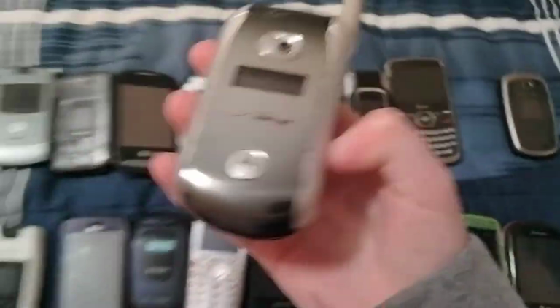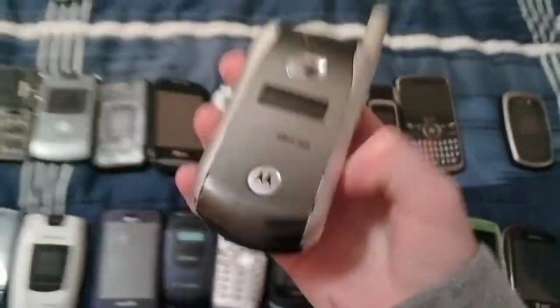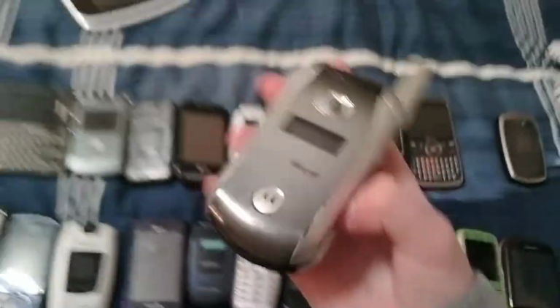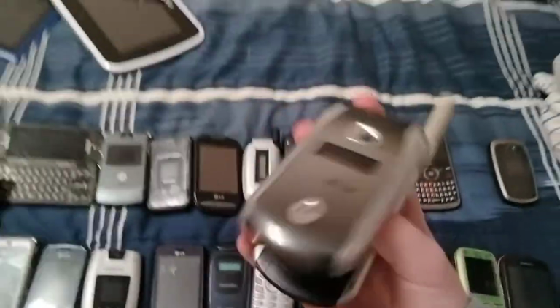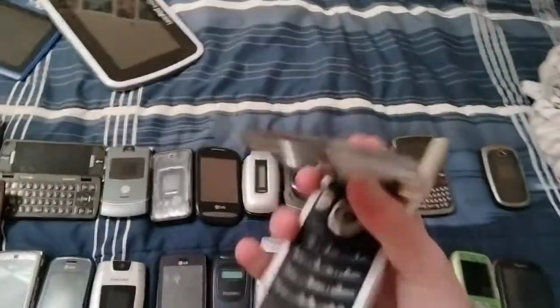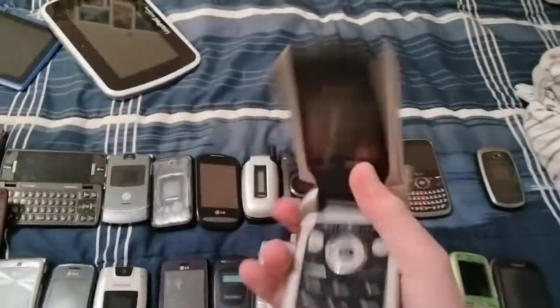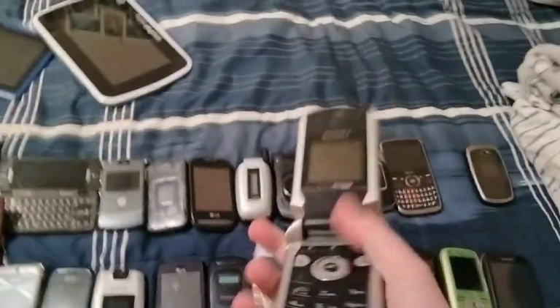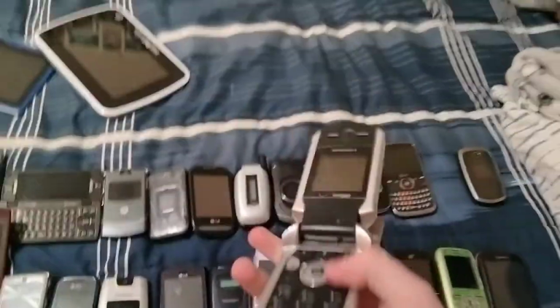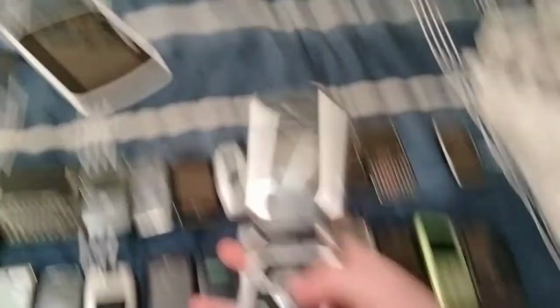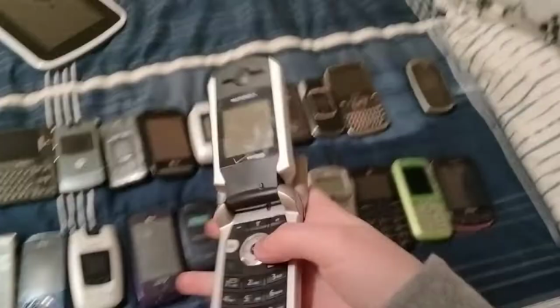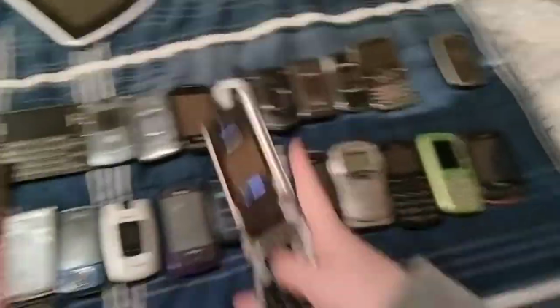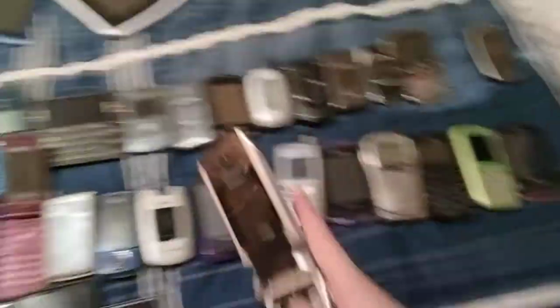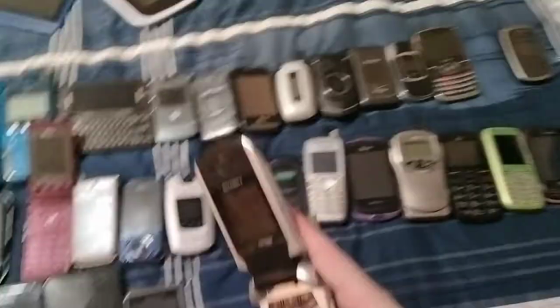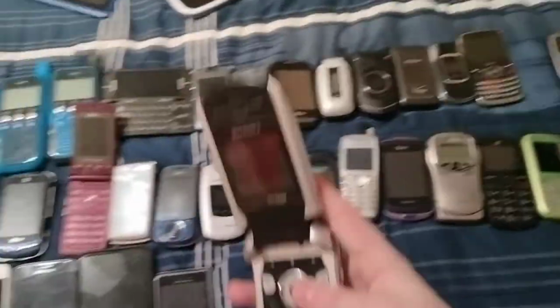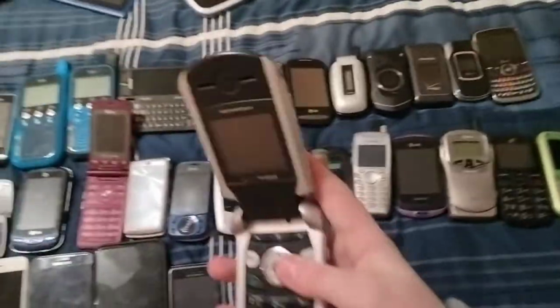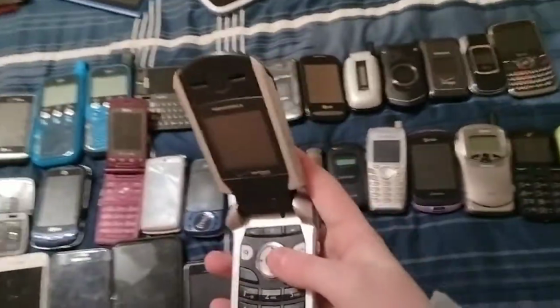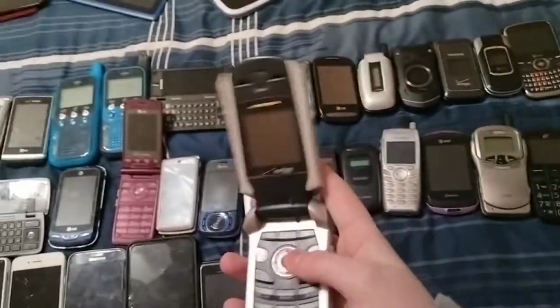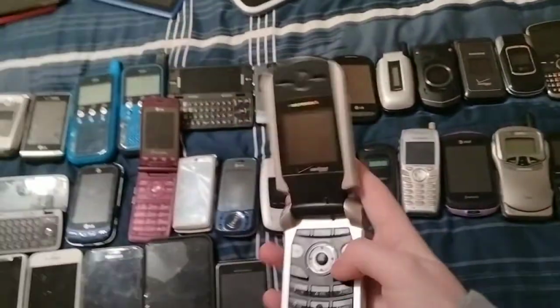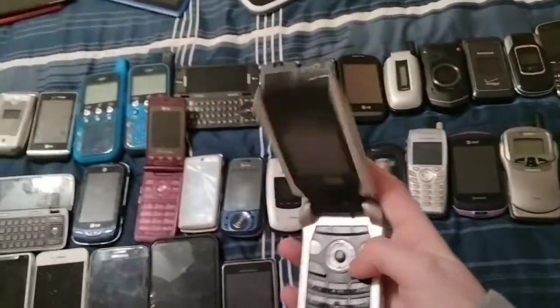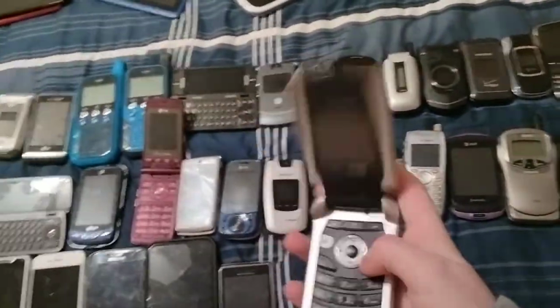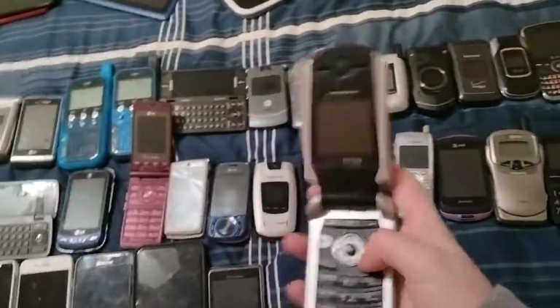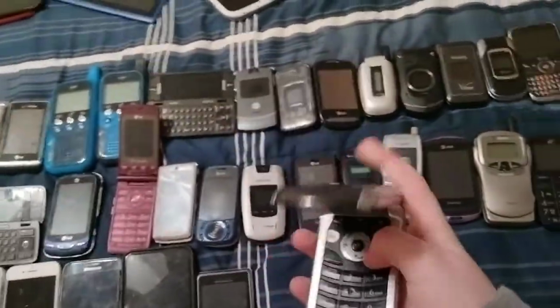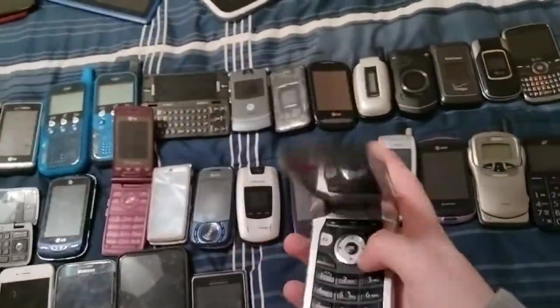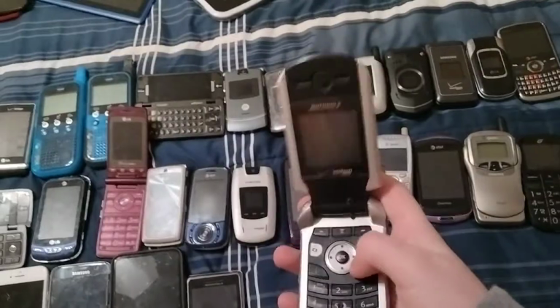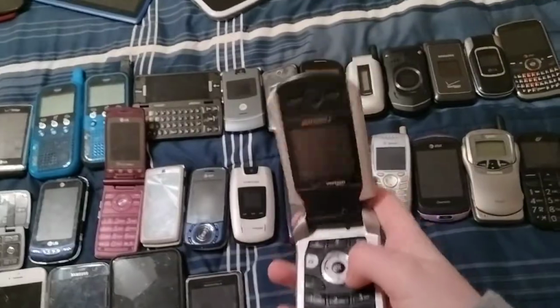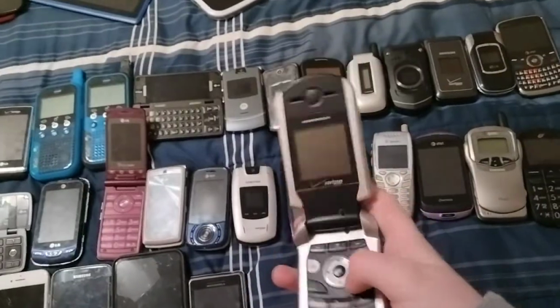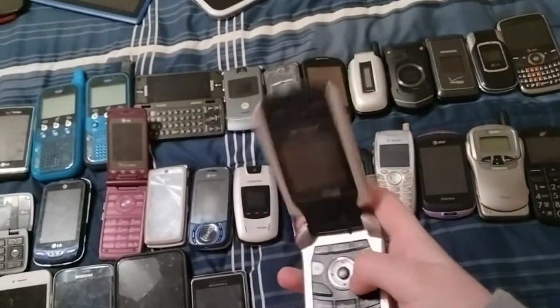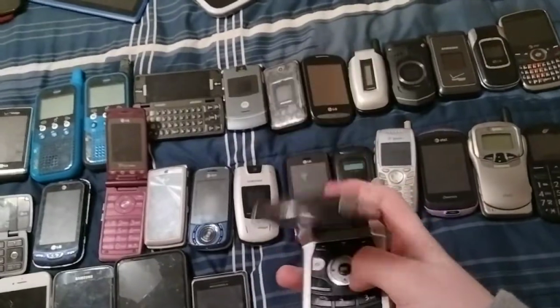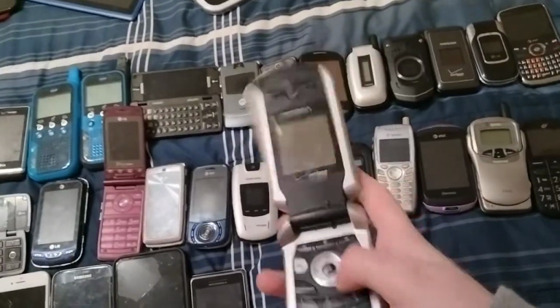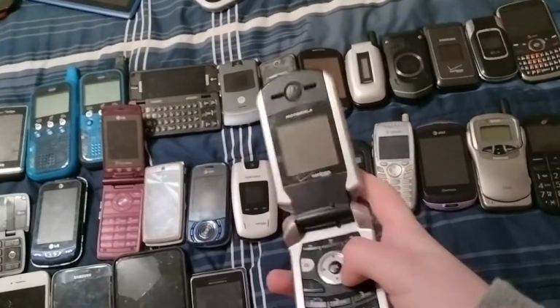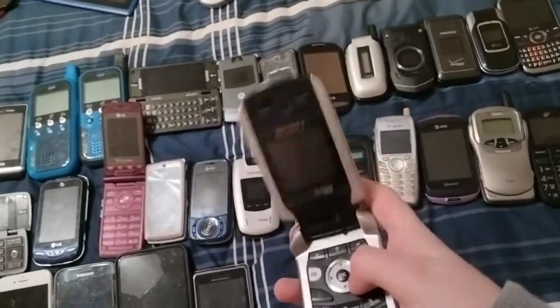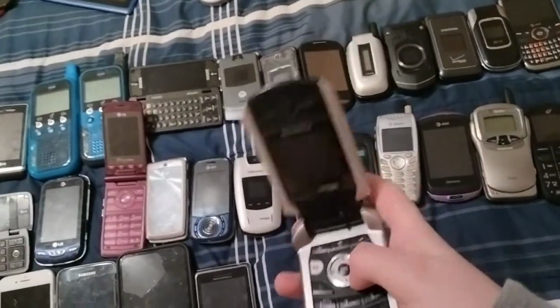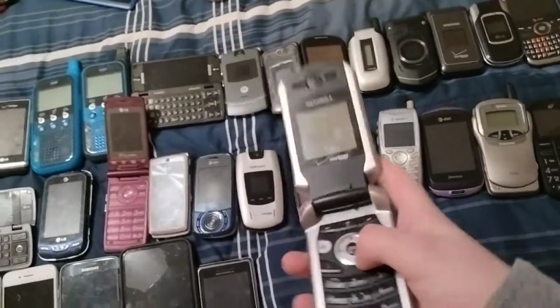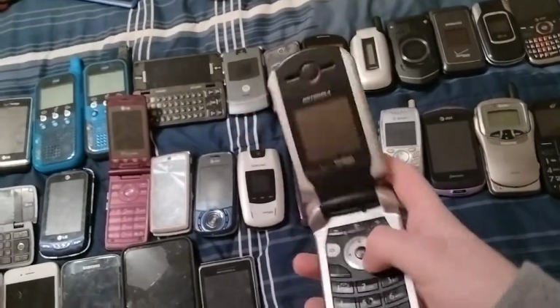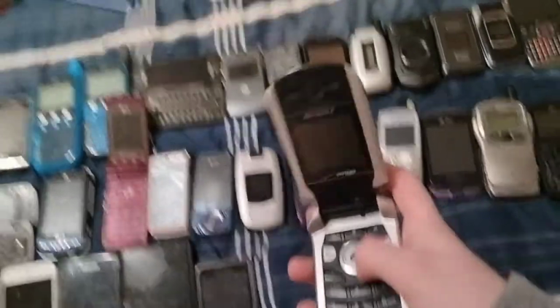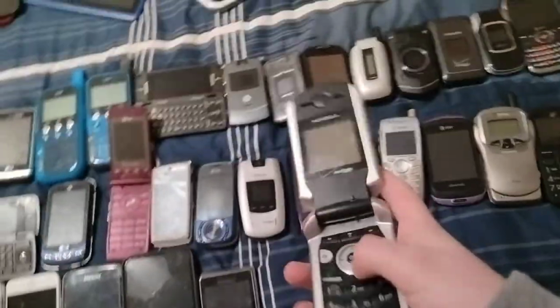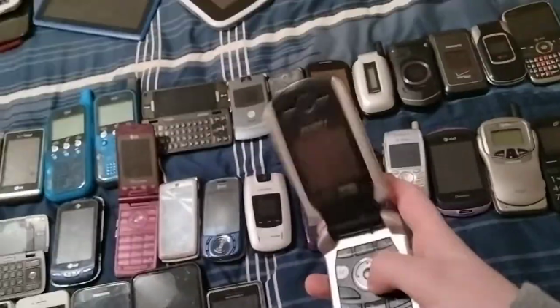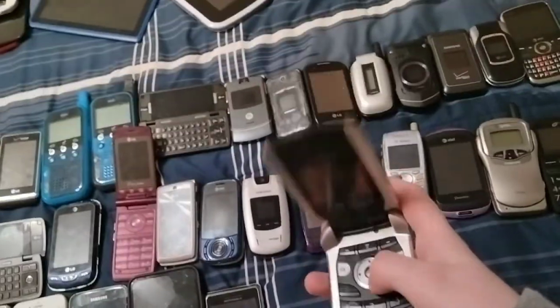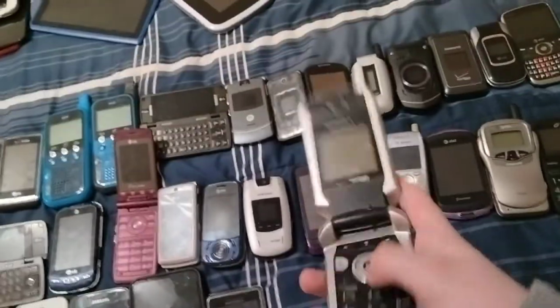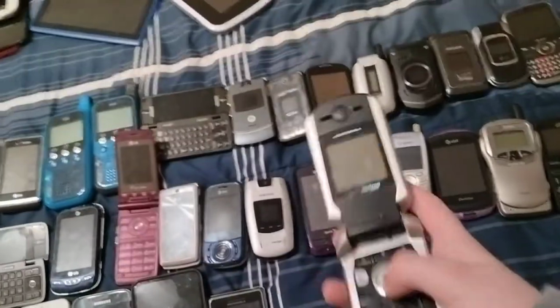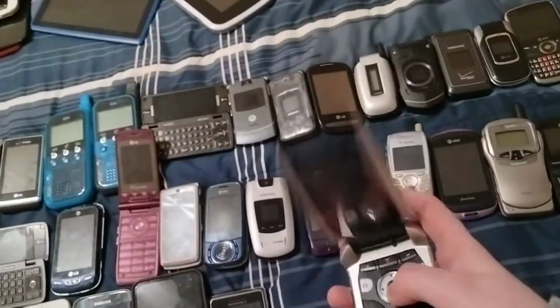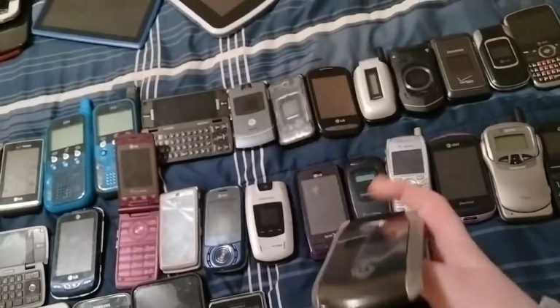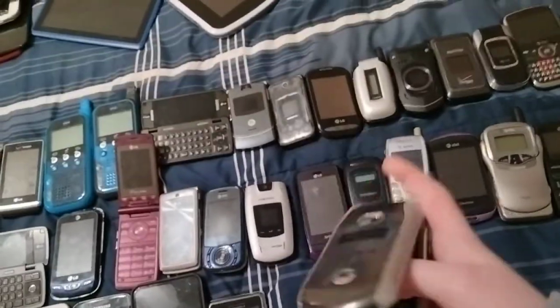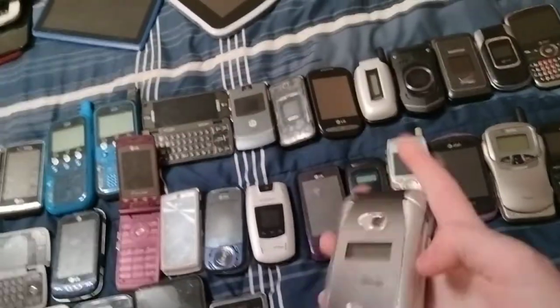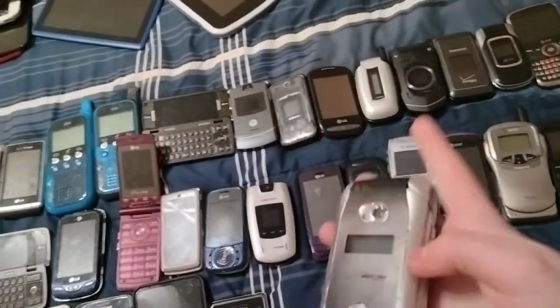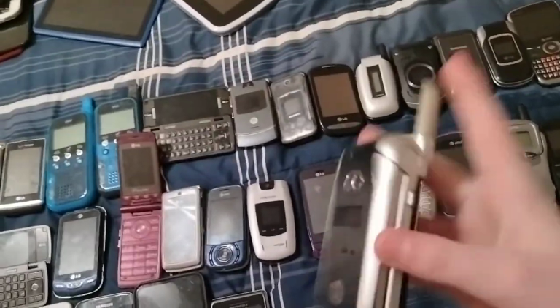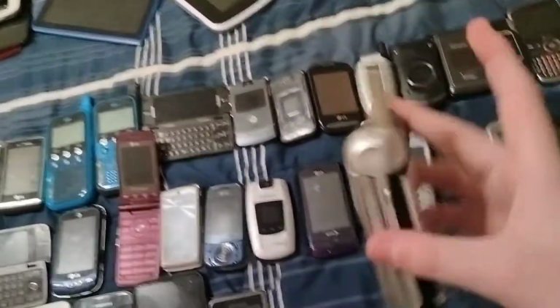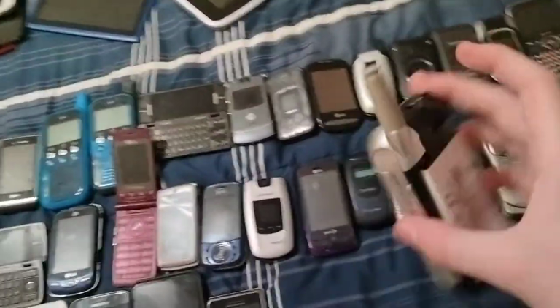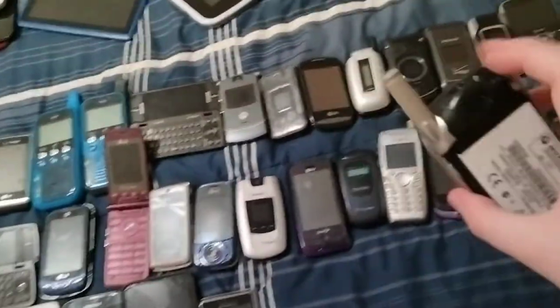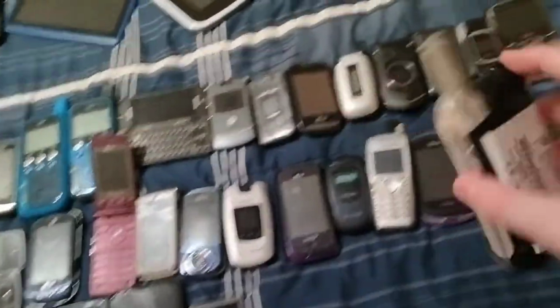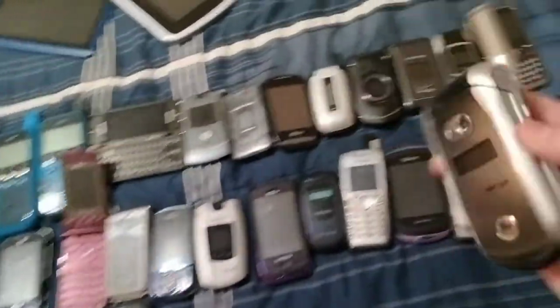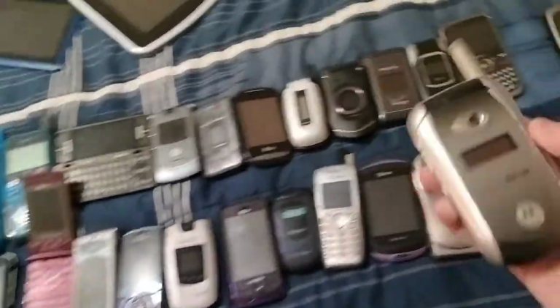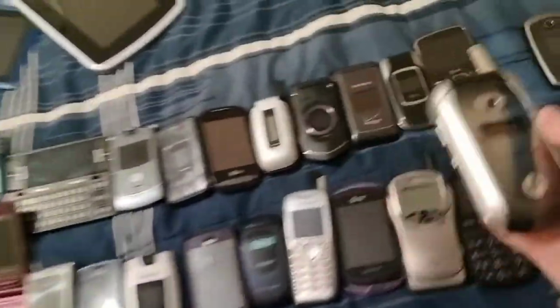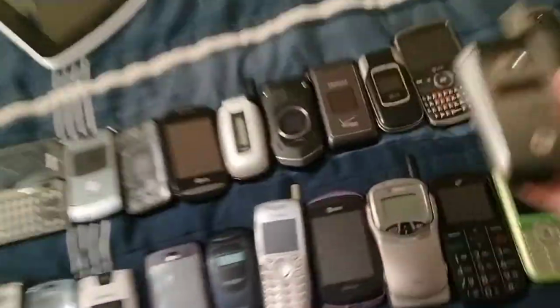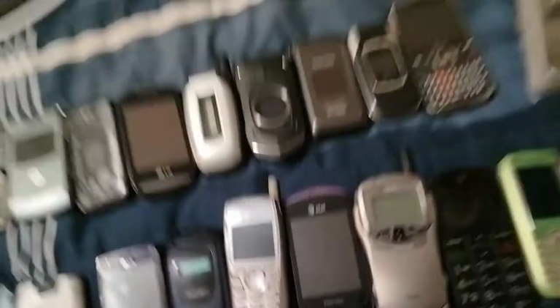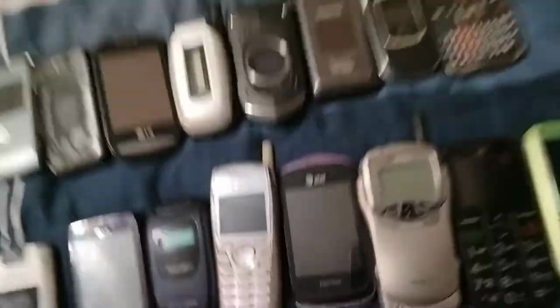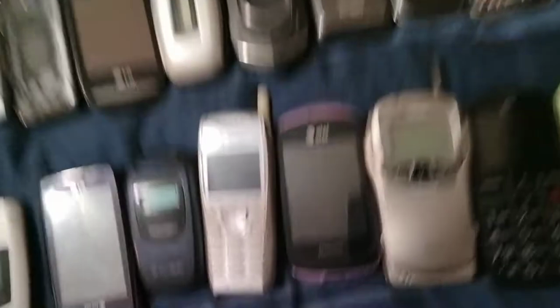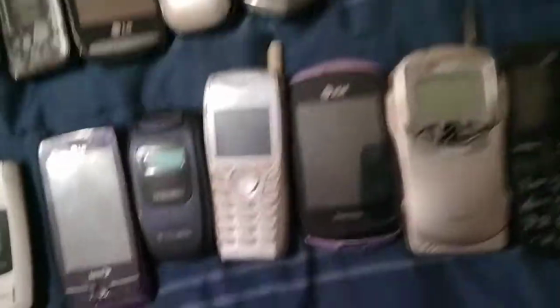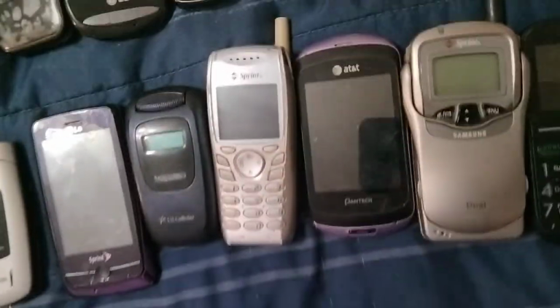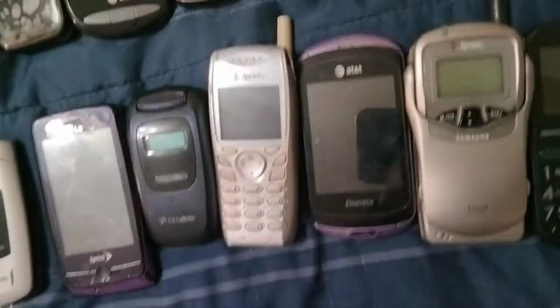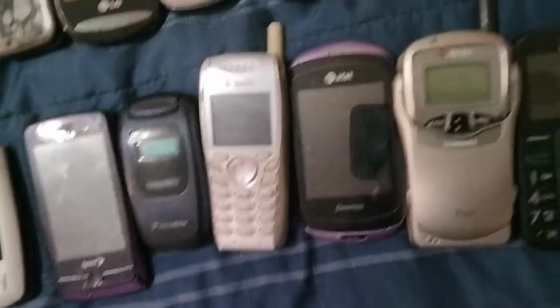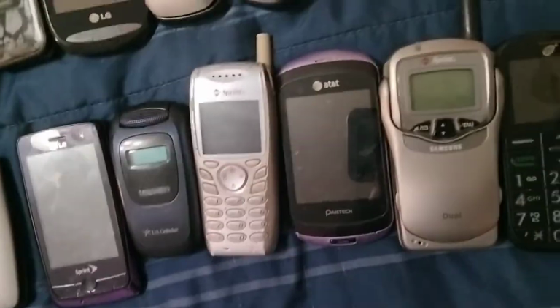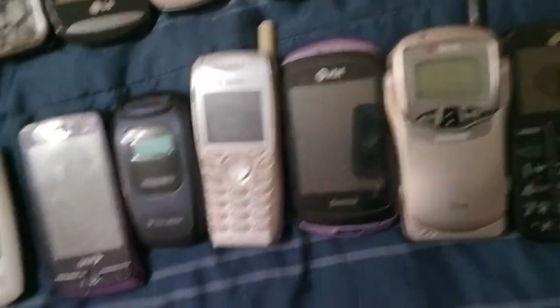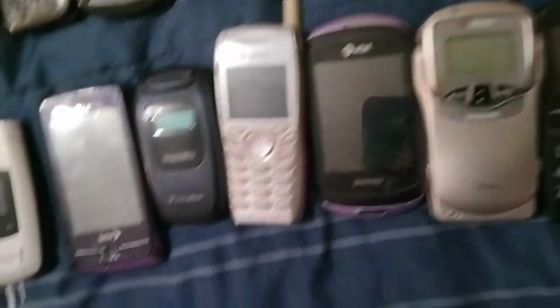Here's a Motorola V265 — I think it's on Verizon and it doesn't have a back cover.